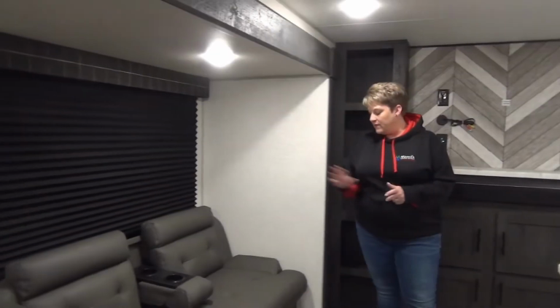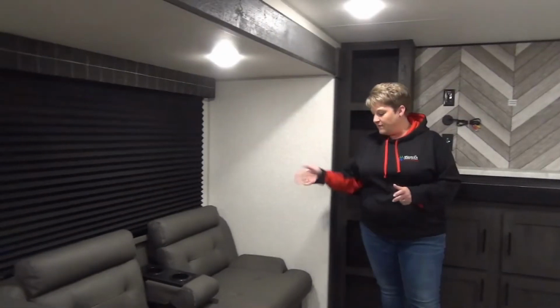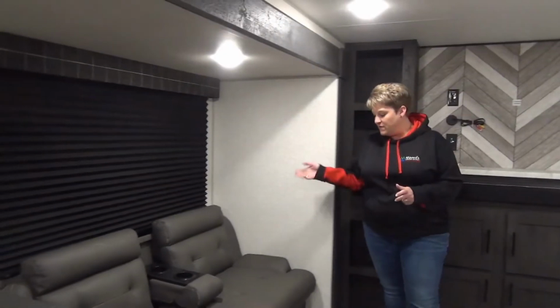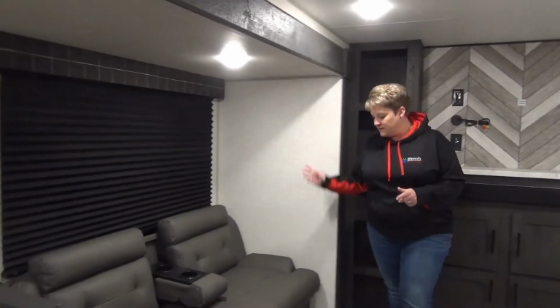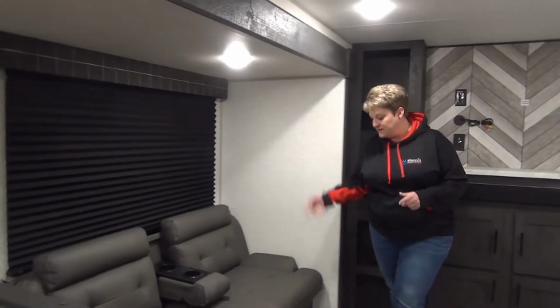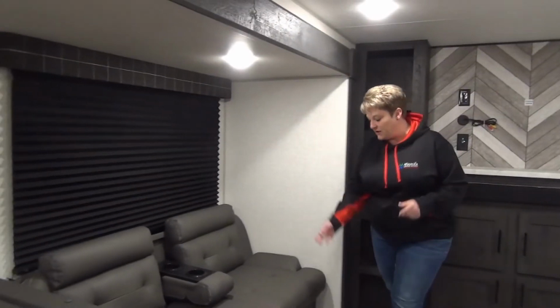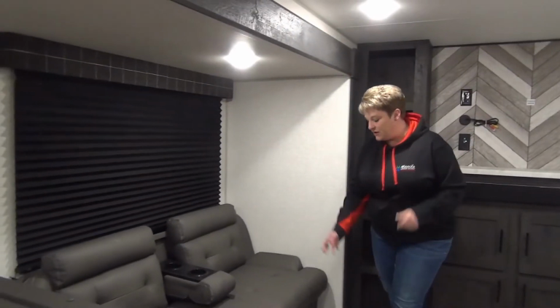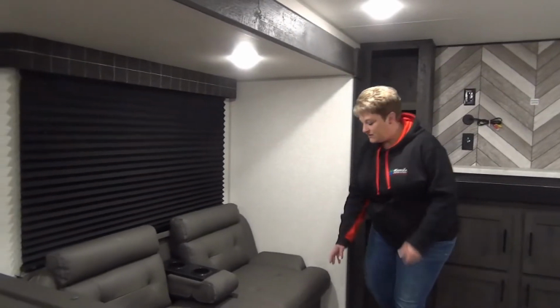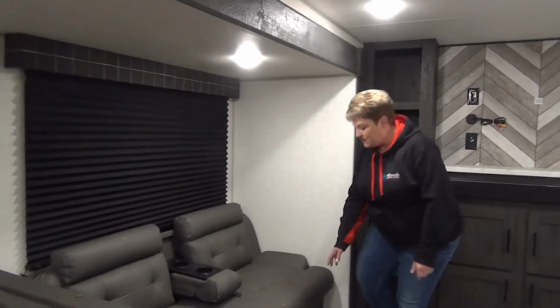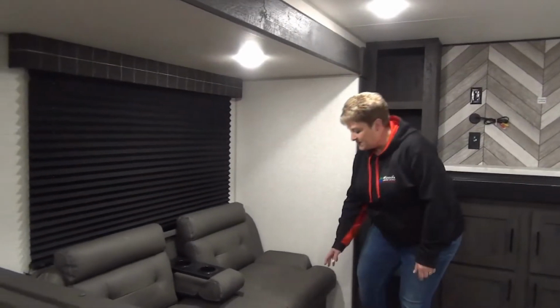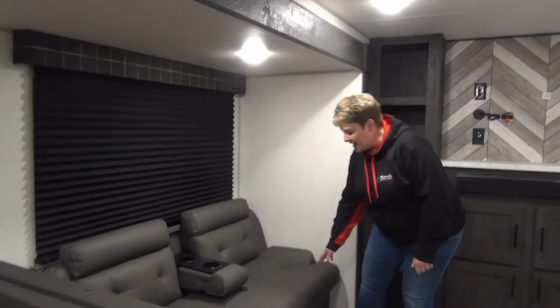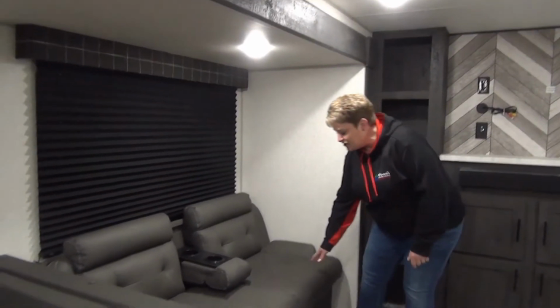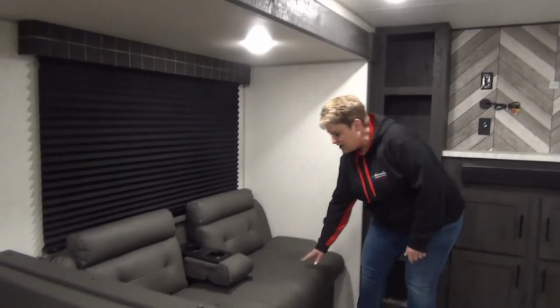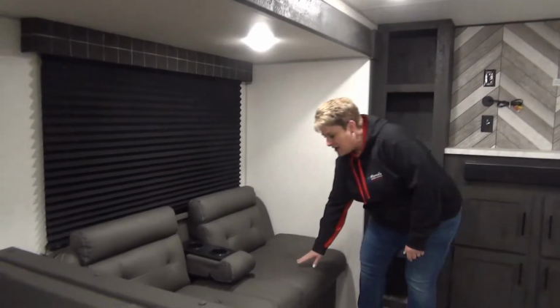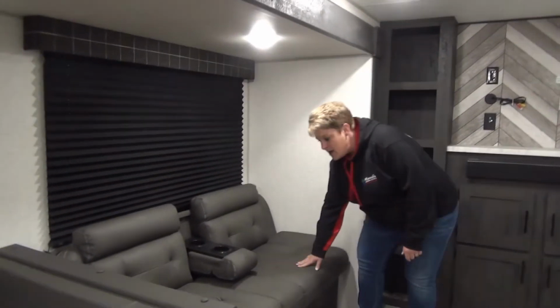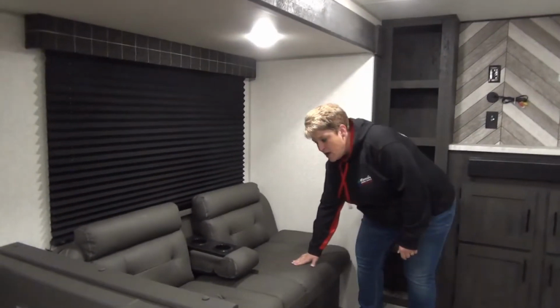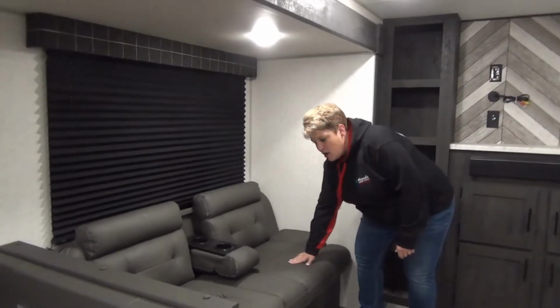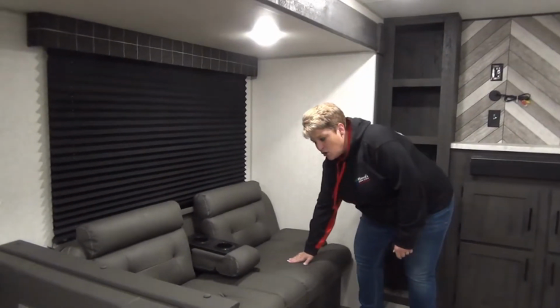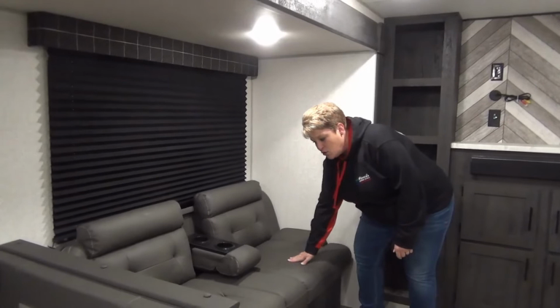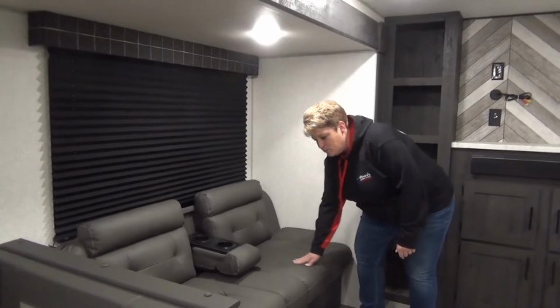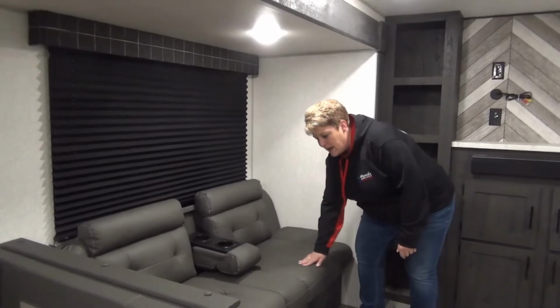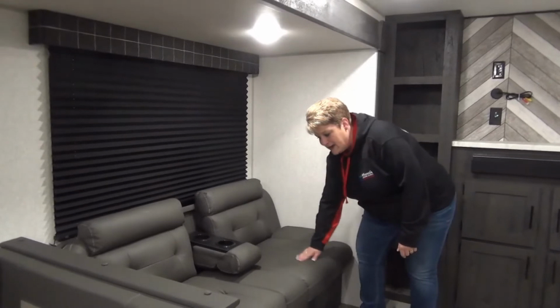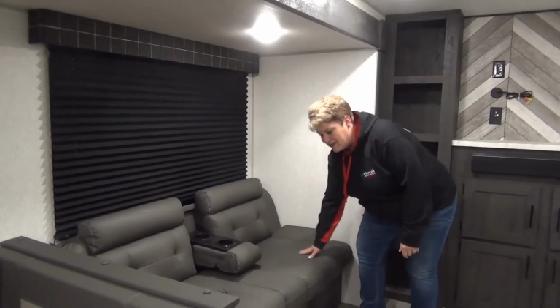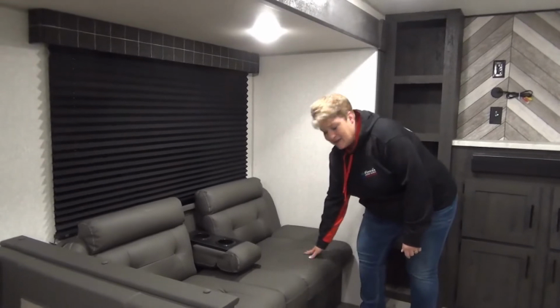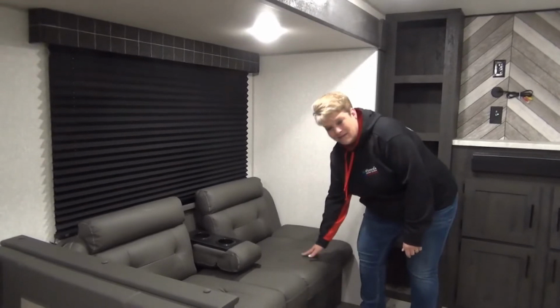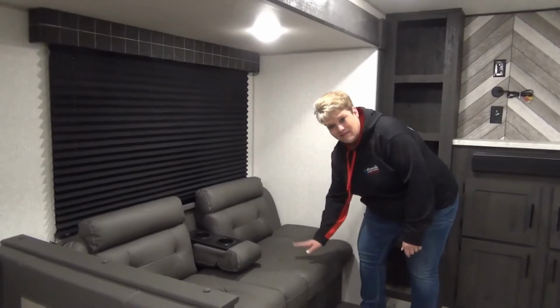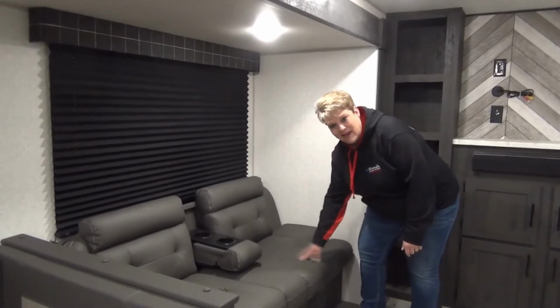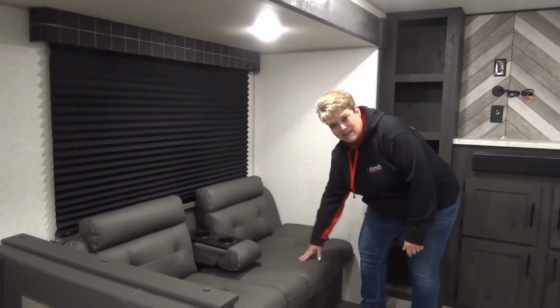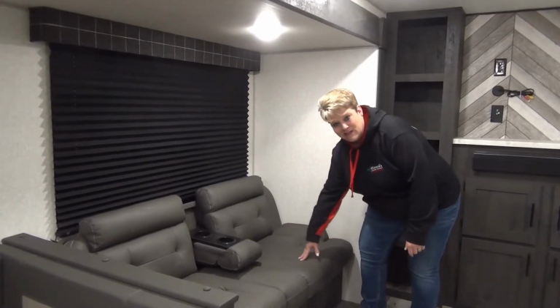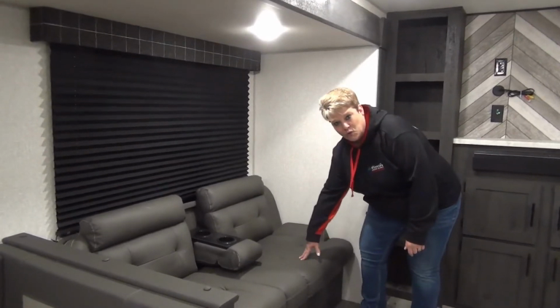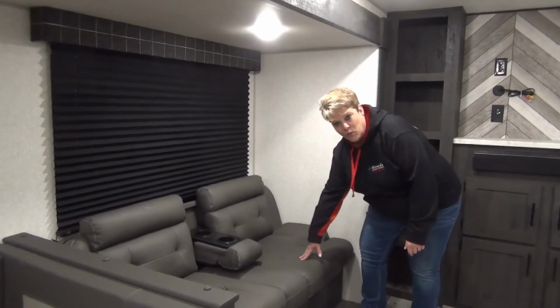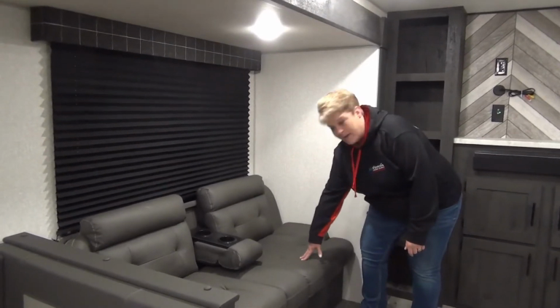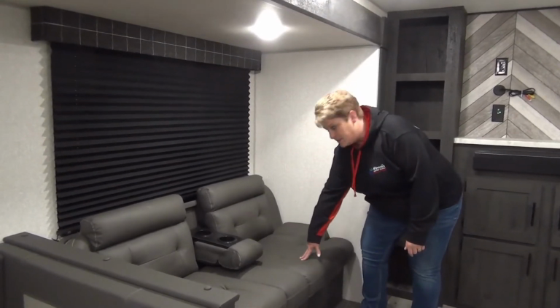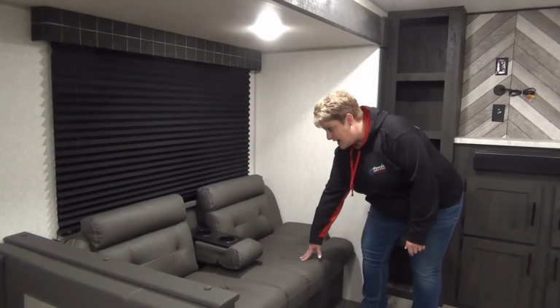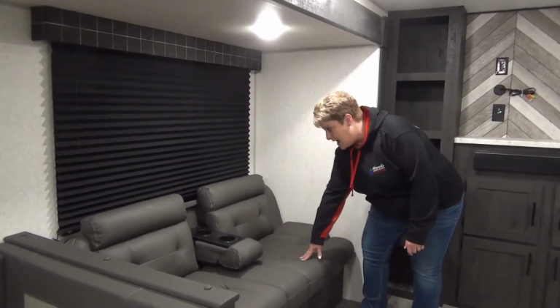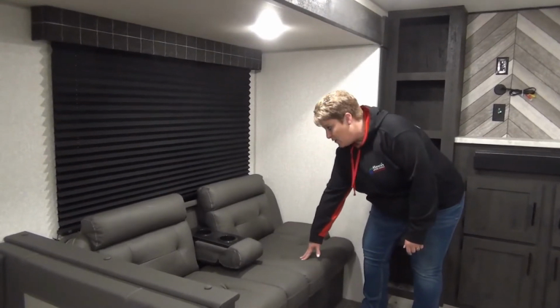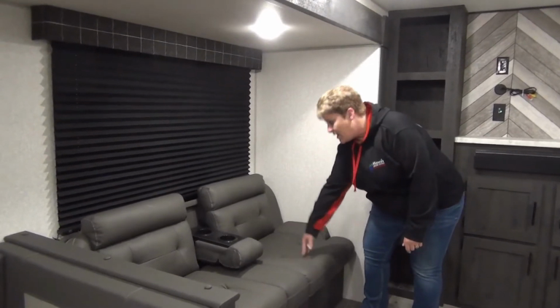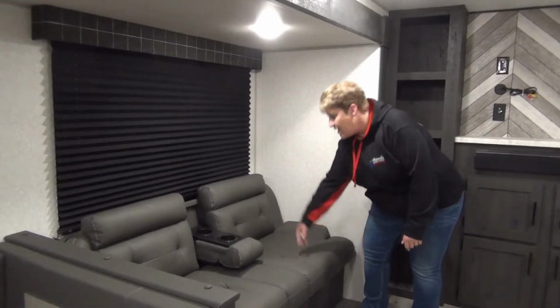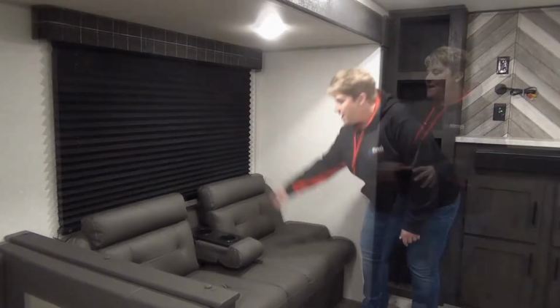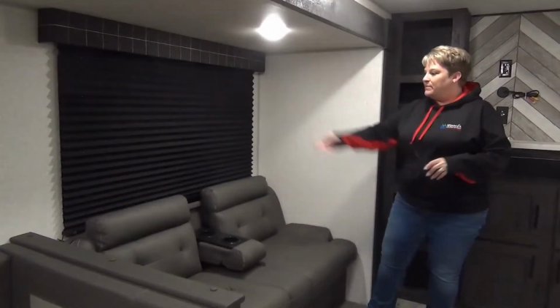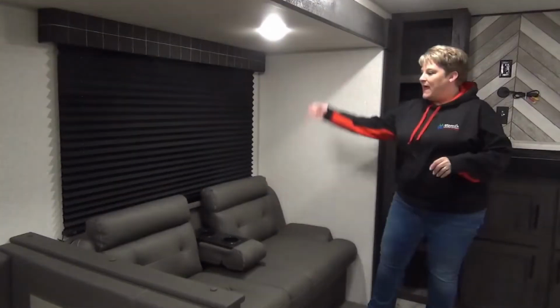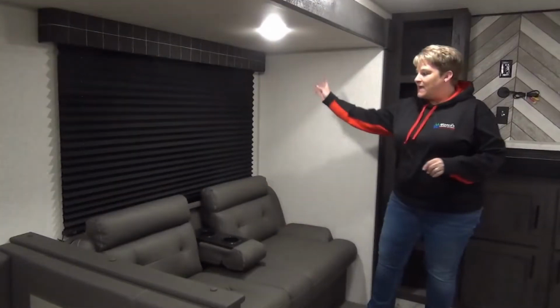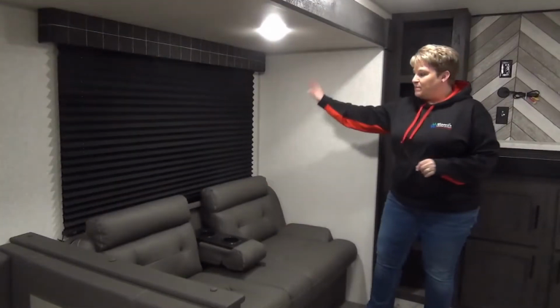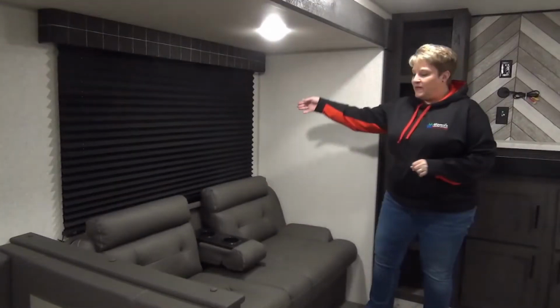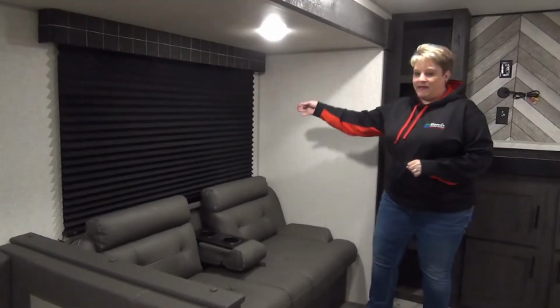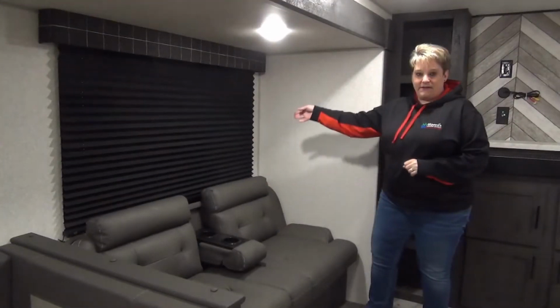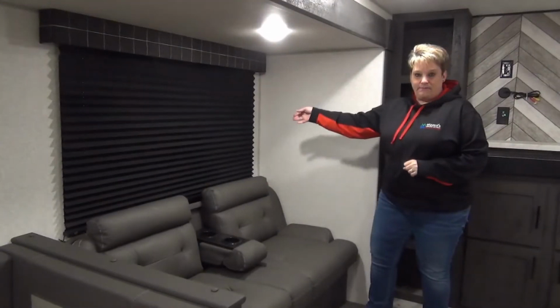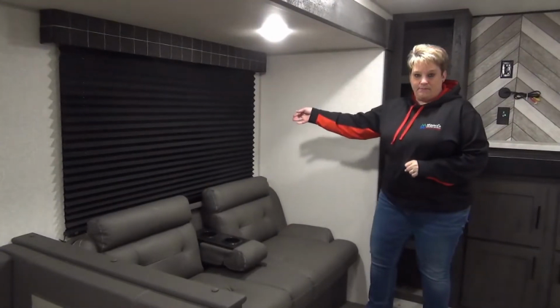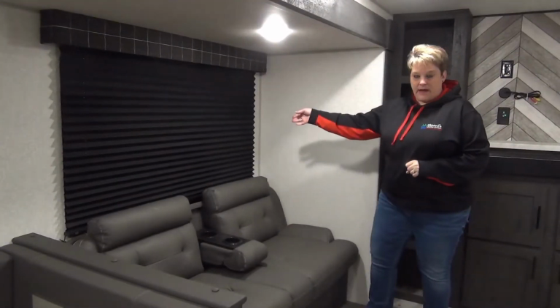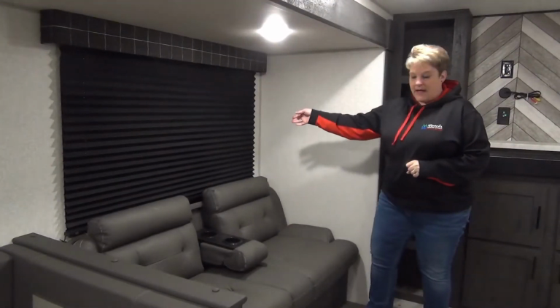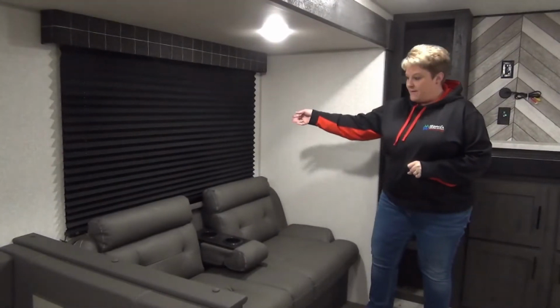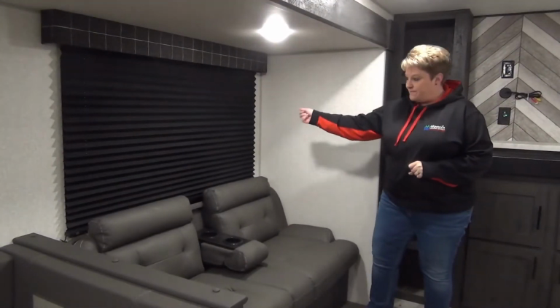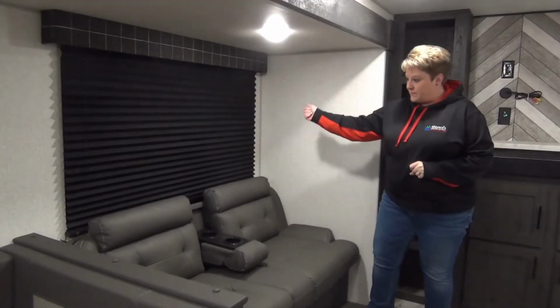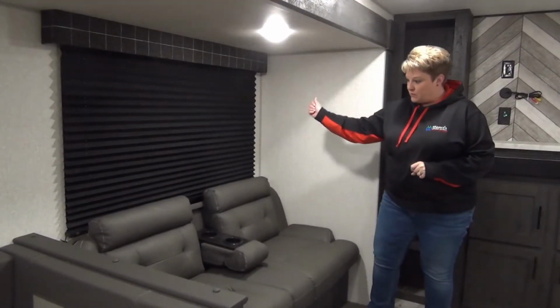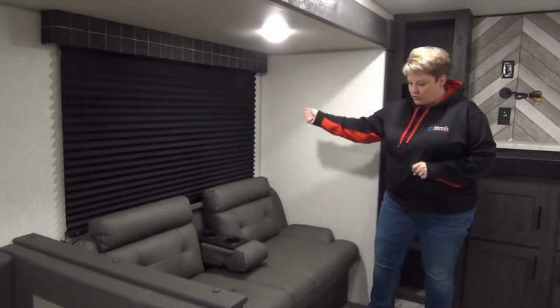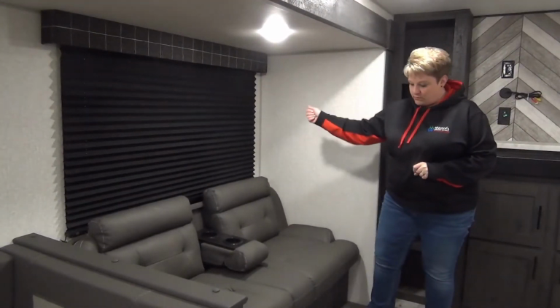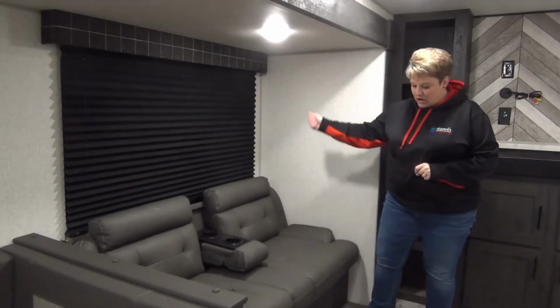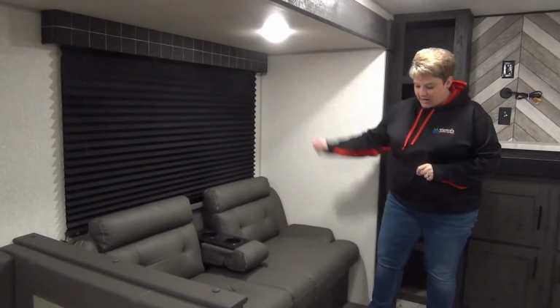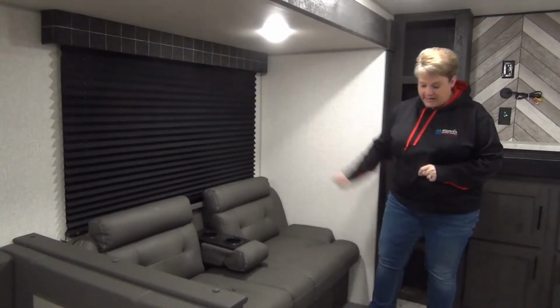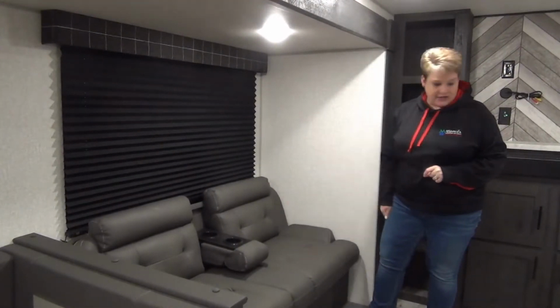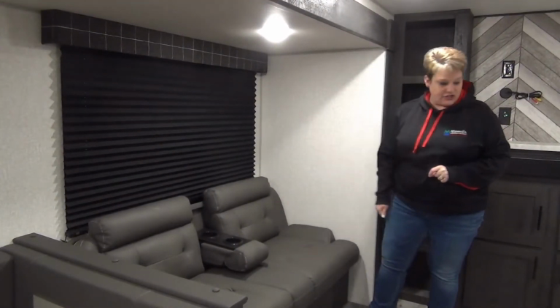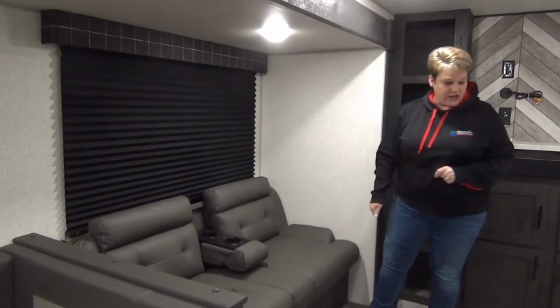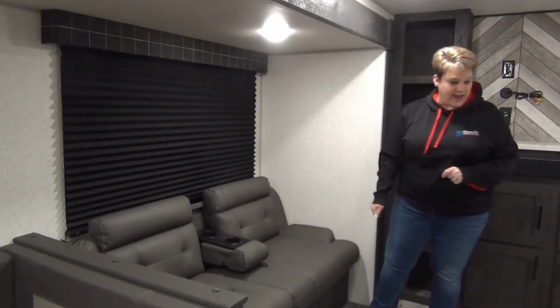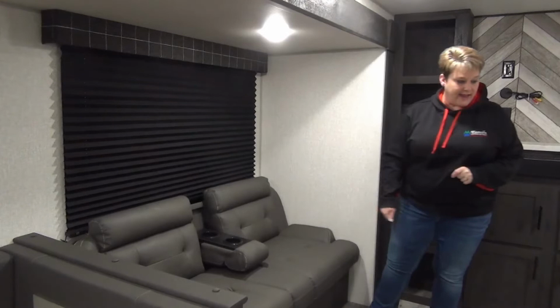There's a jackknife sofa here — I love the material, it's actually nice and easy to wipe down. Black pleated room darkening shades as well.